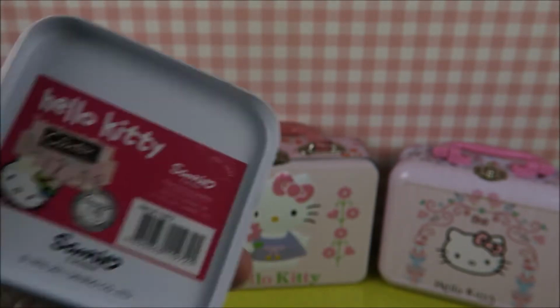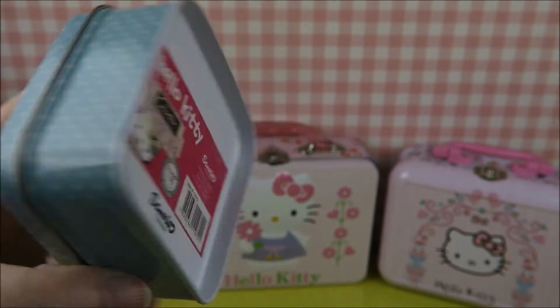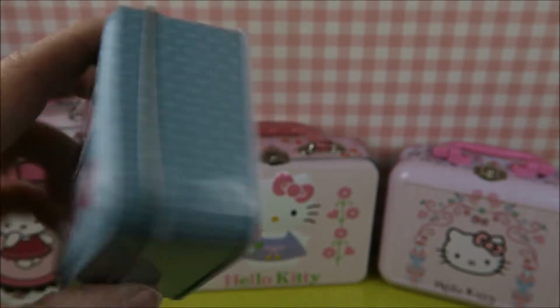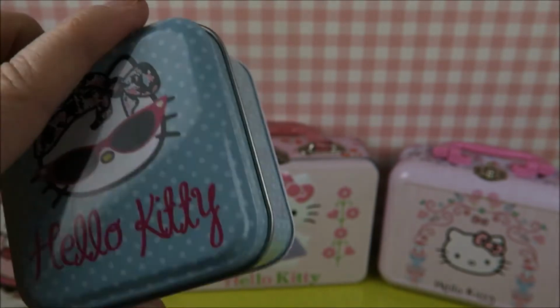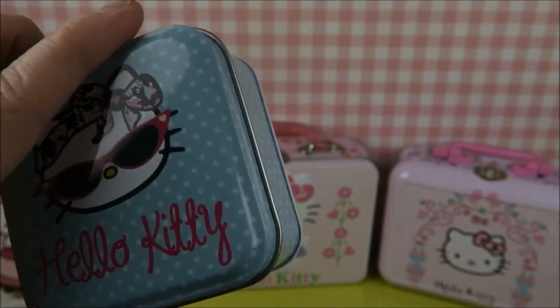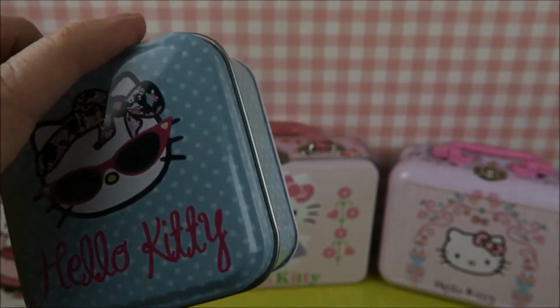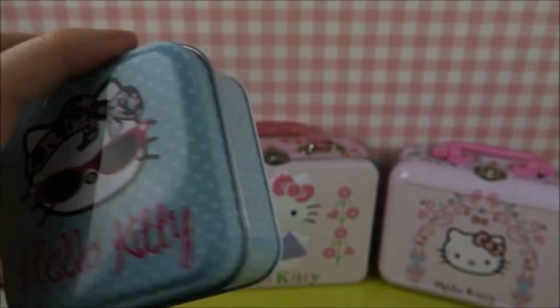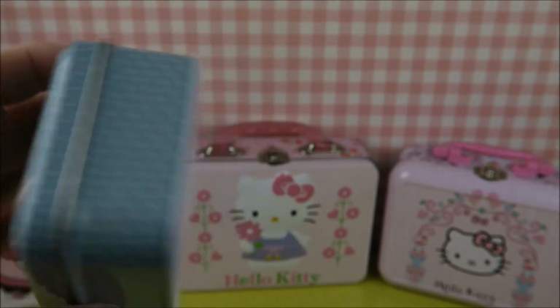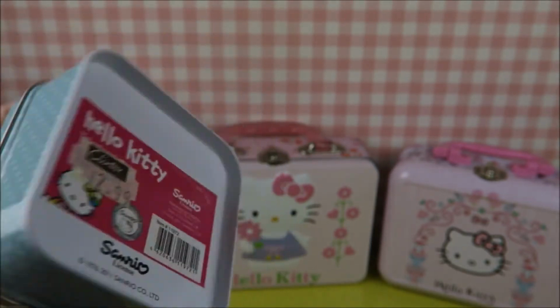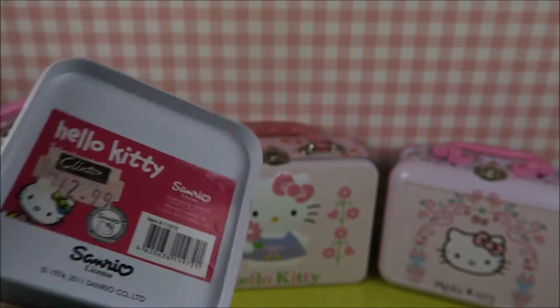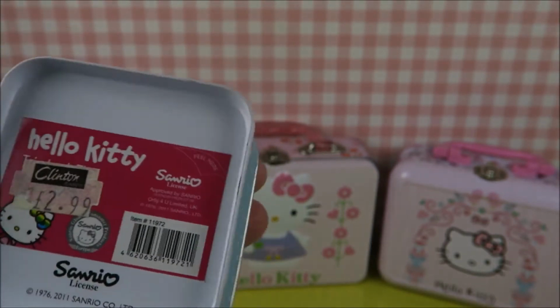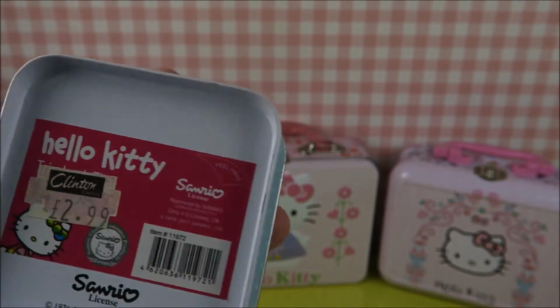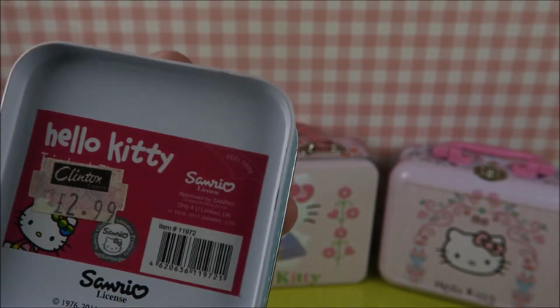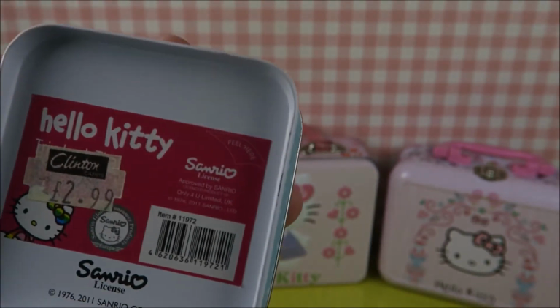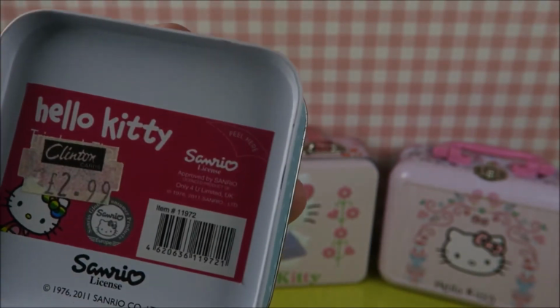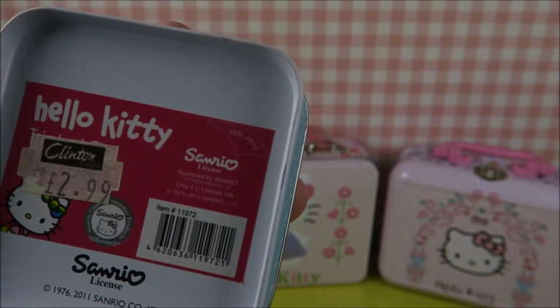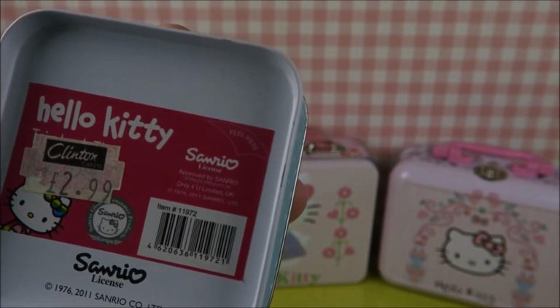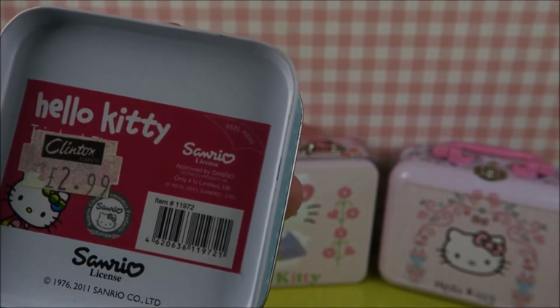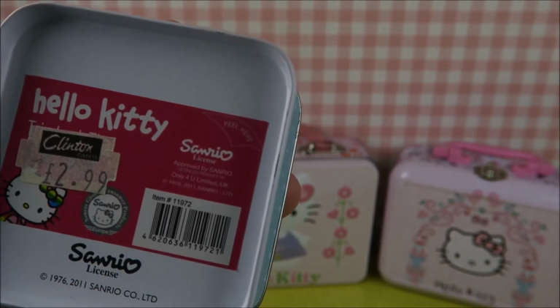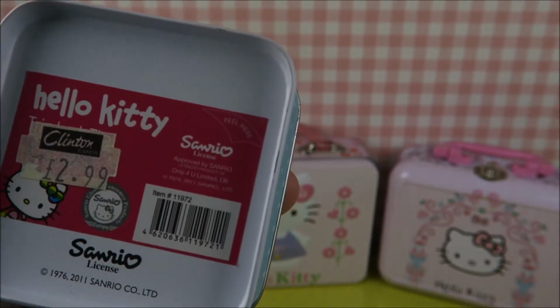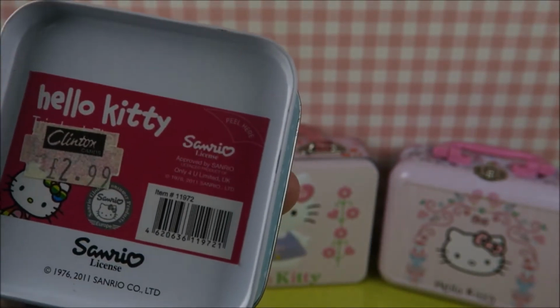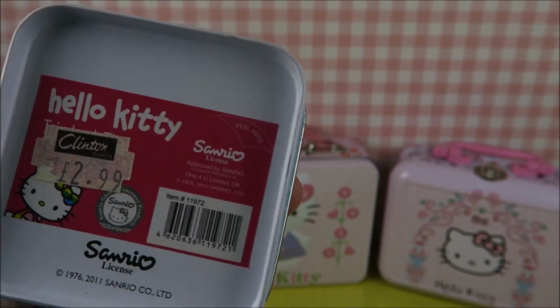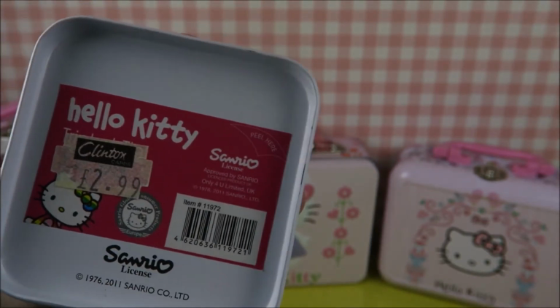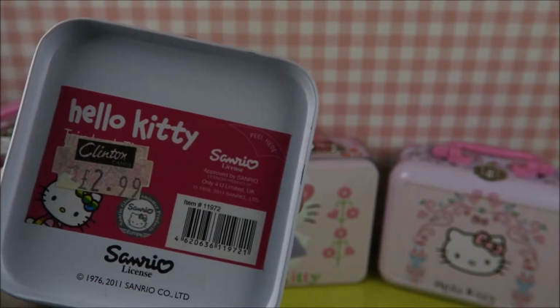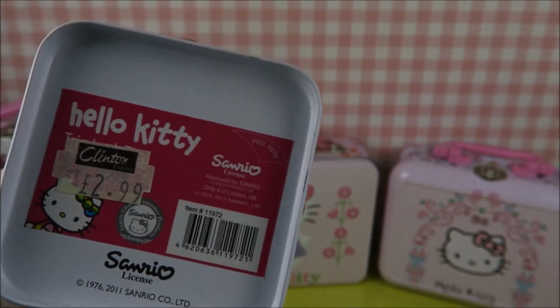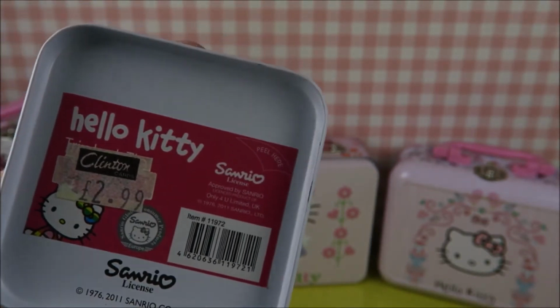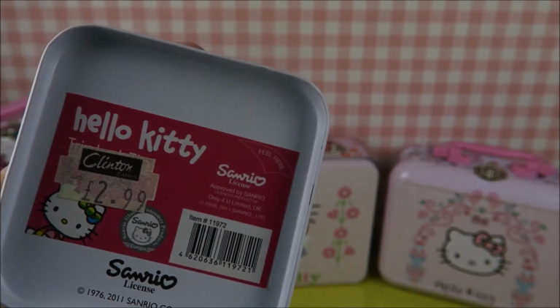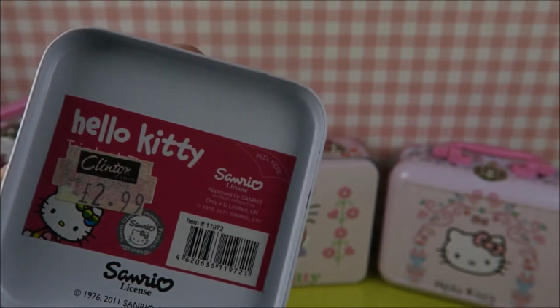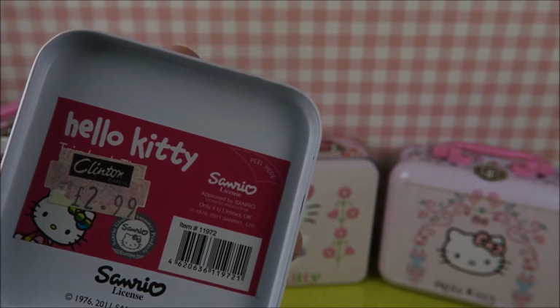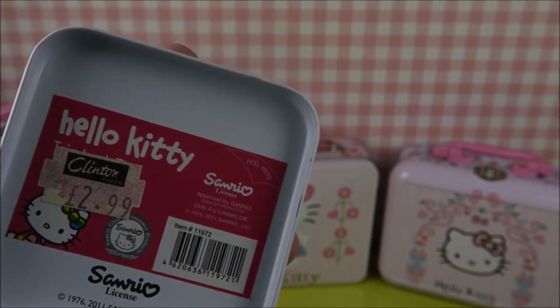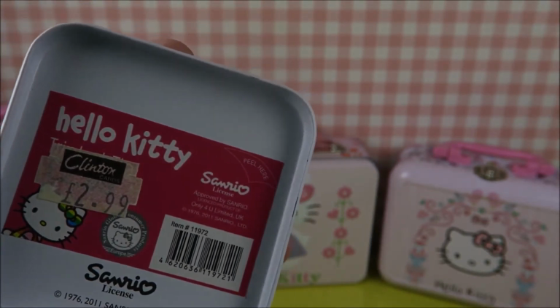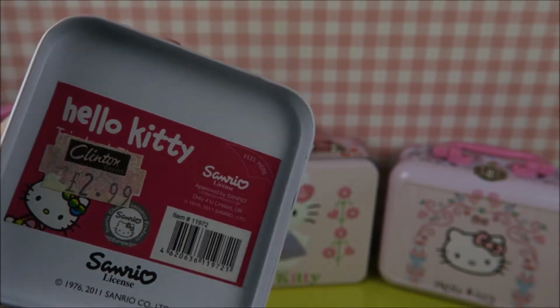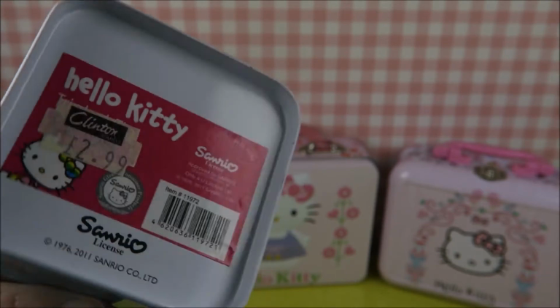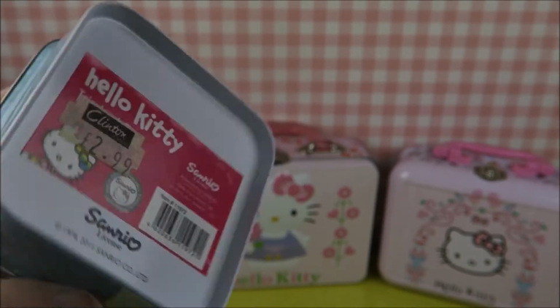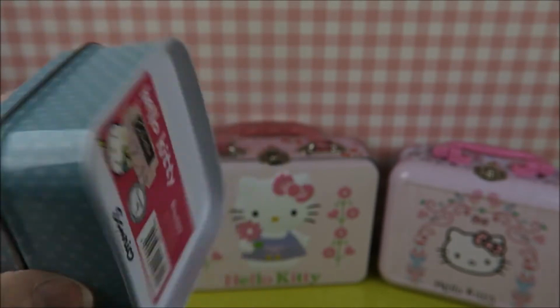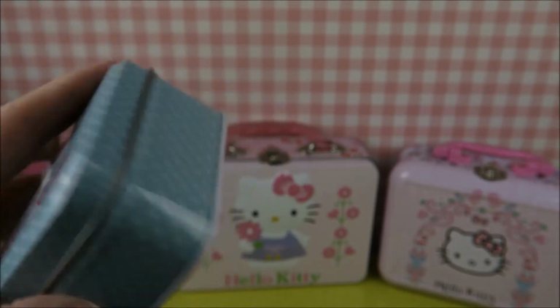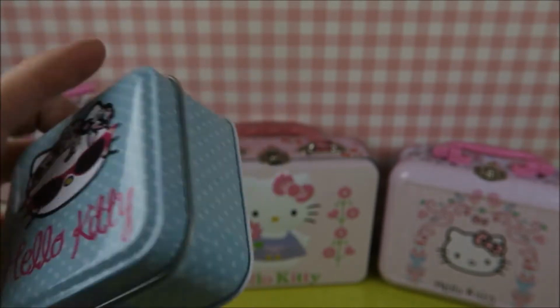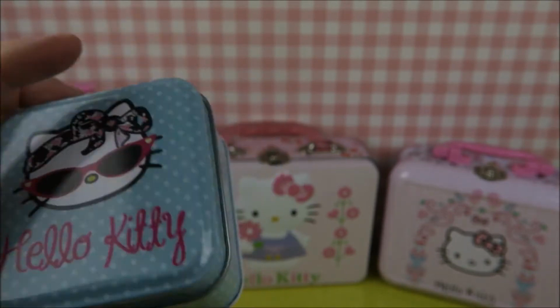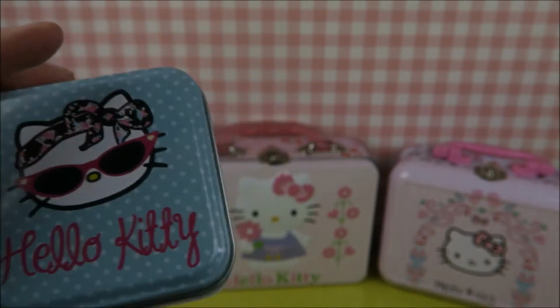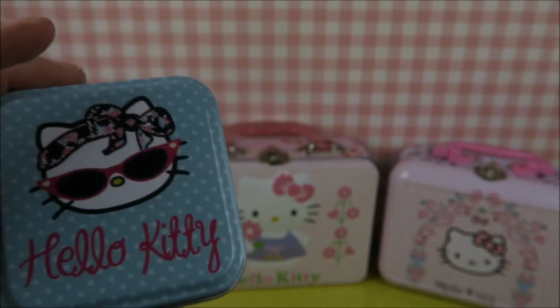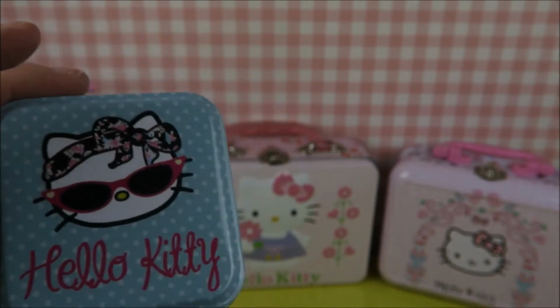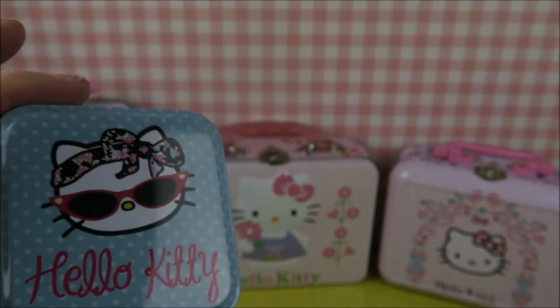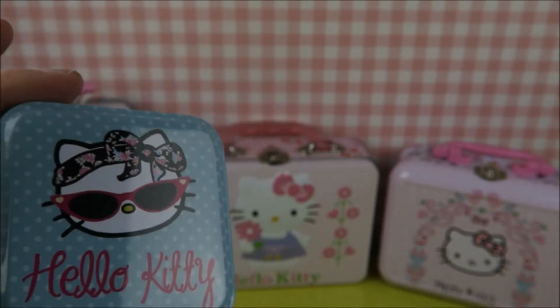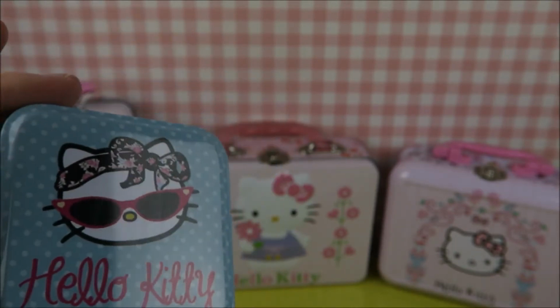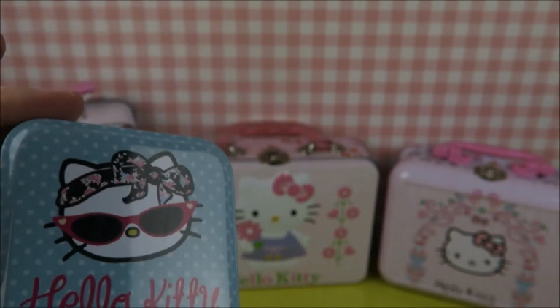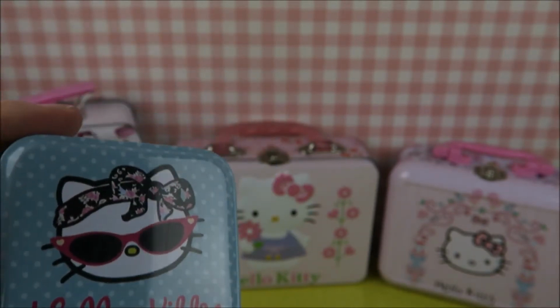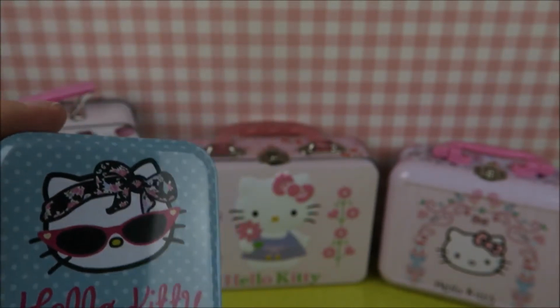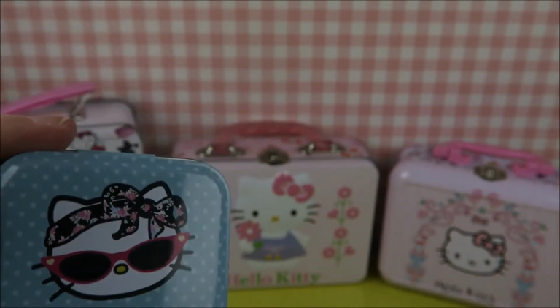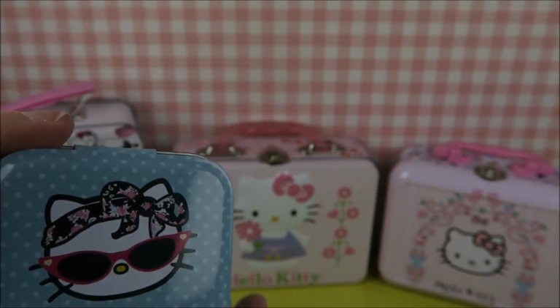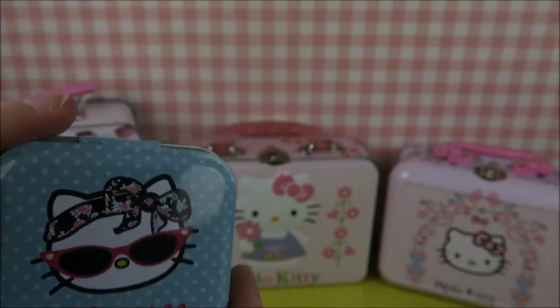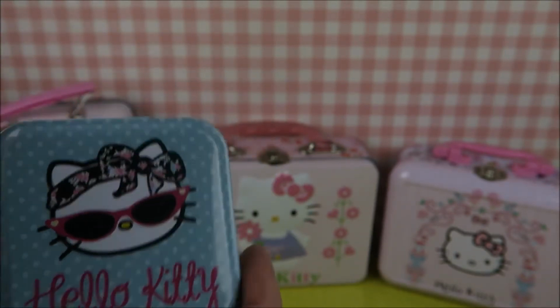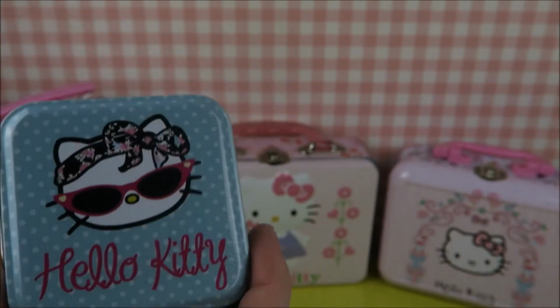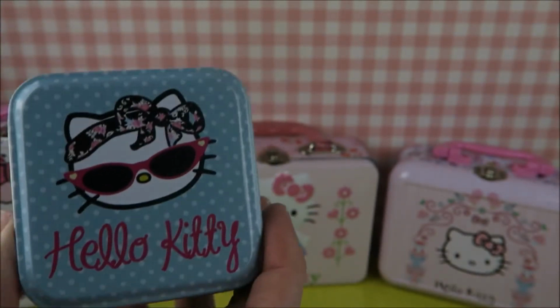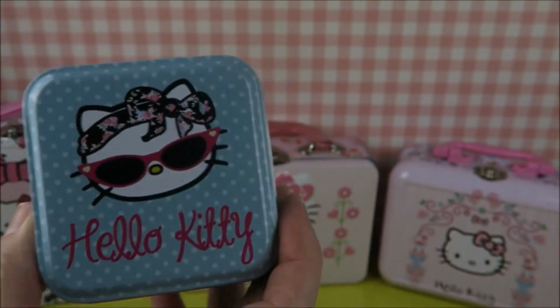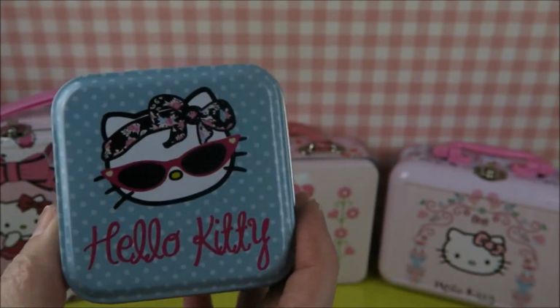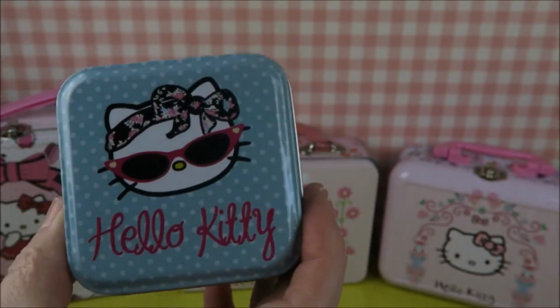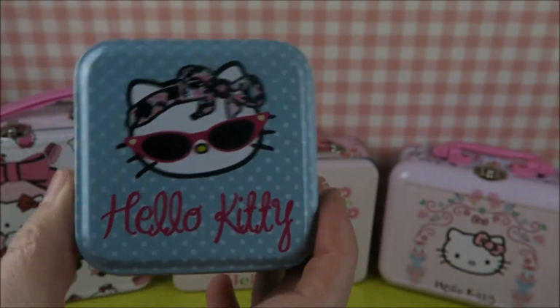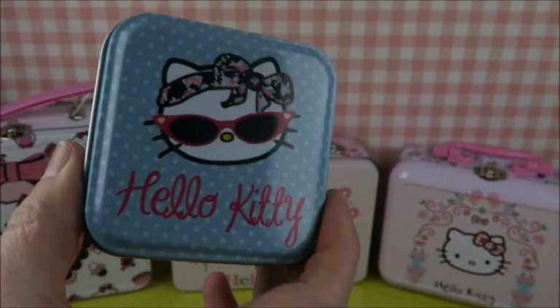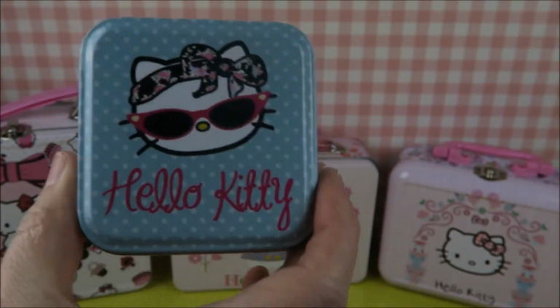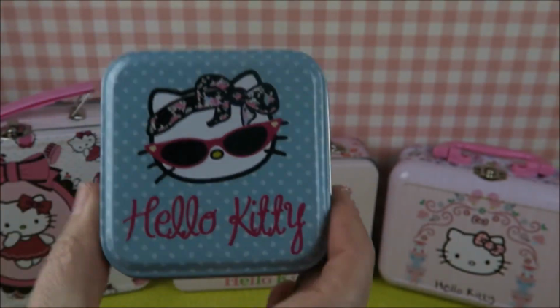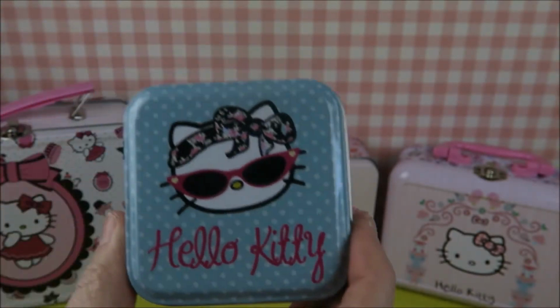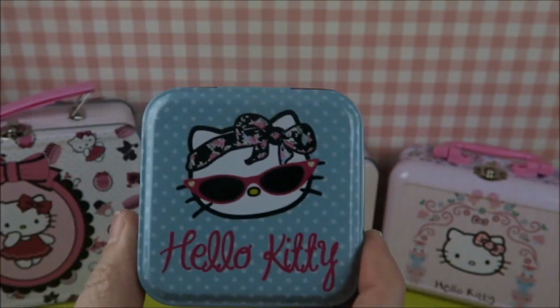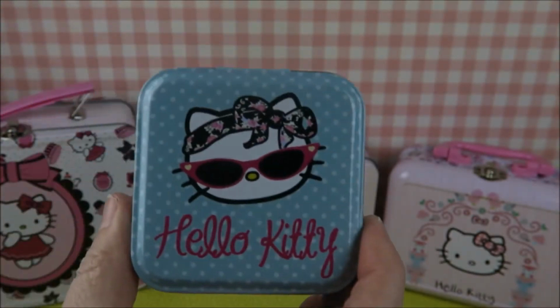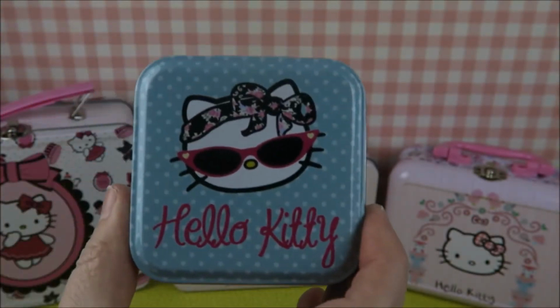And I bought this one. Look how cute — I just love the polka dots. I love how sassy Kitty looks with her hairband and those really, really great vintage glasses — those sunglasses. They're absolutely adorable. This was three pounds. I bought it at Clinton's. Of course, they have the best items. I buy lots of Disney at Clinton's, and Hello Kitty.